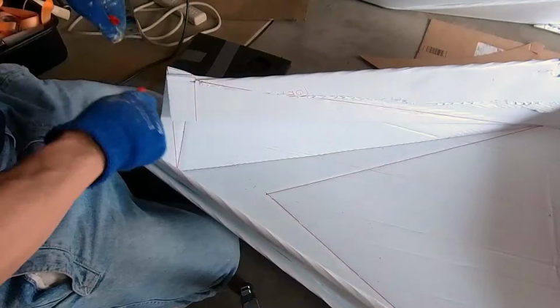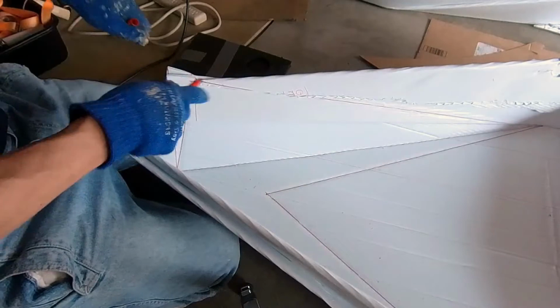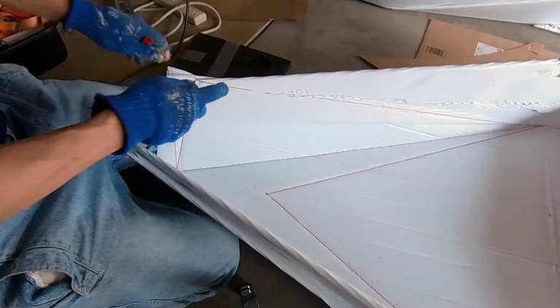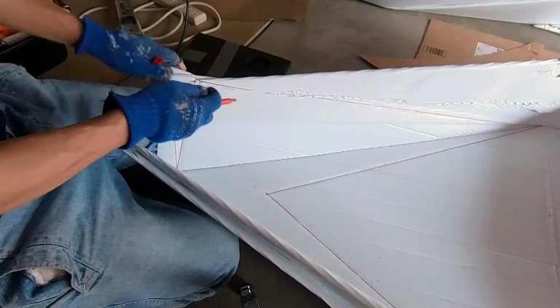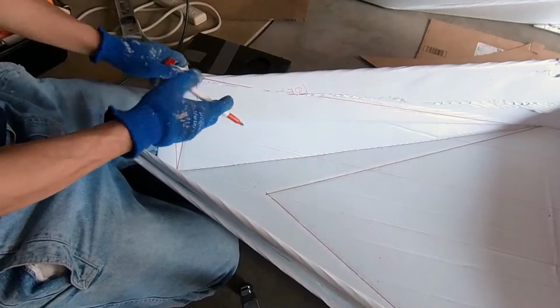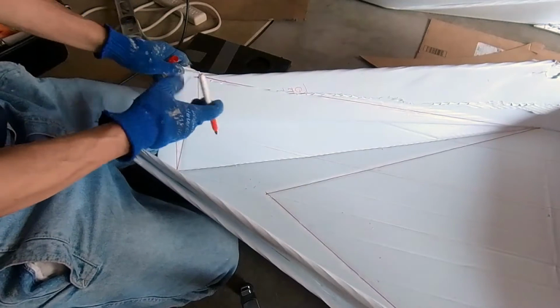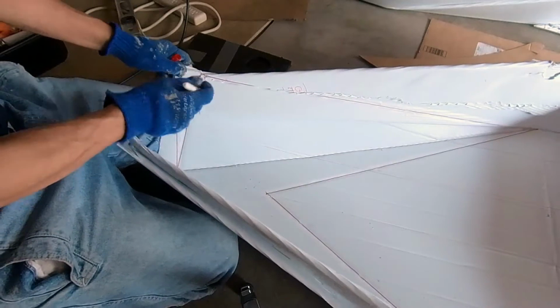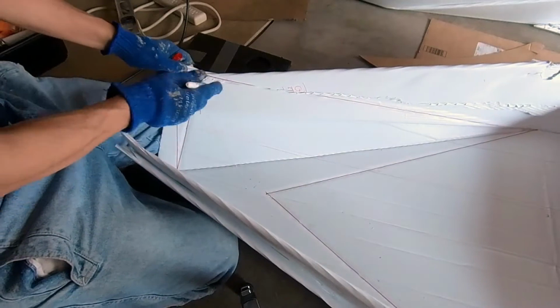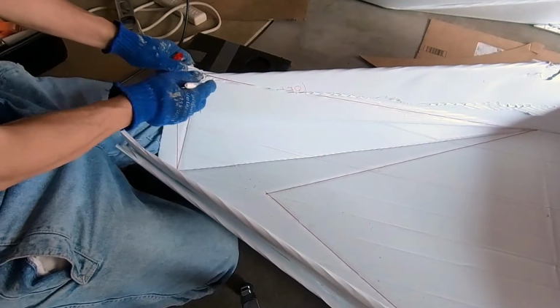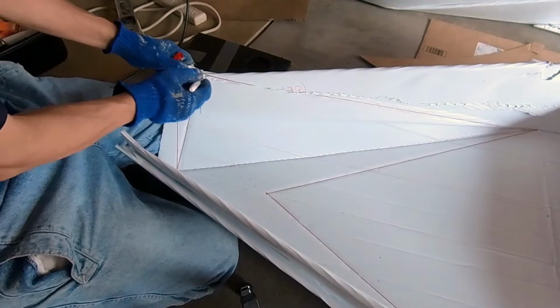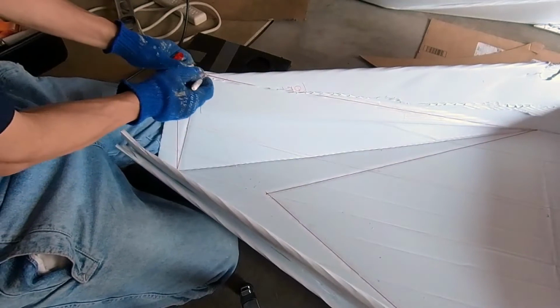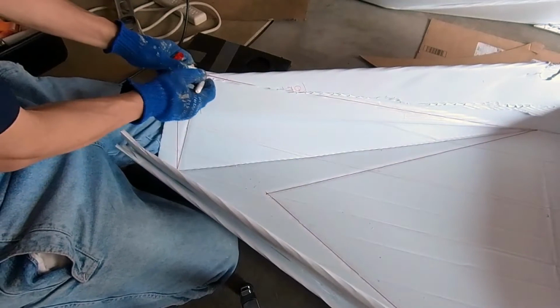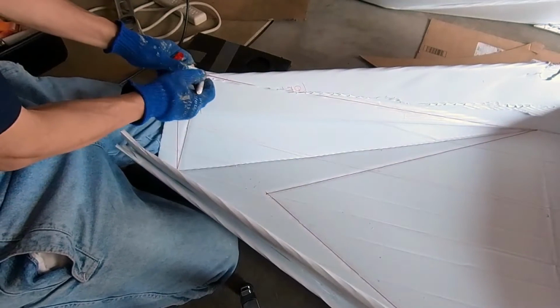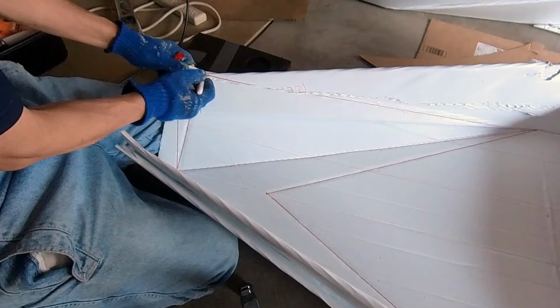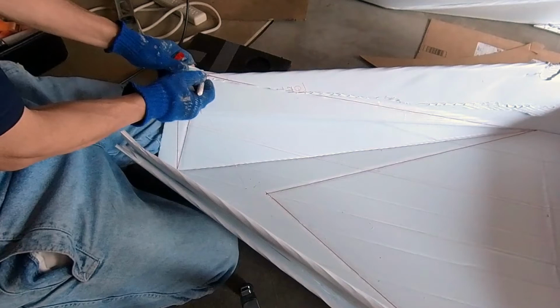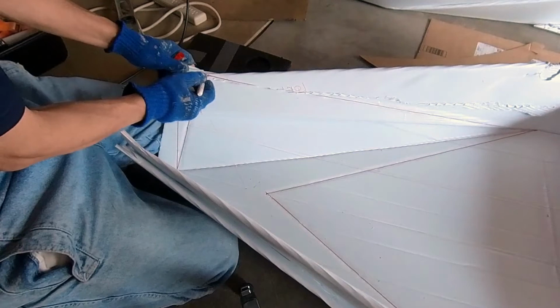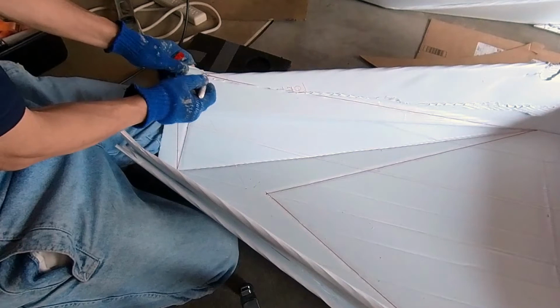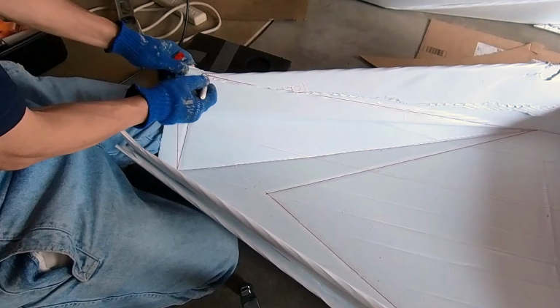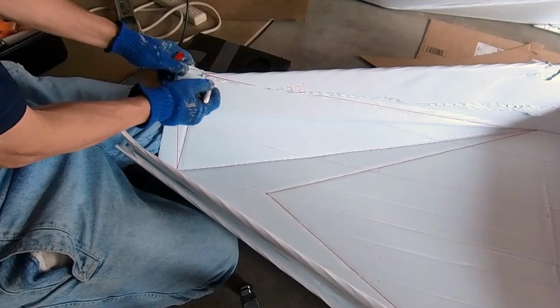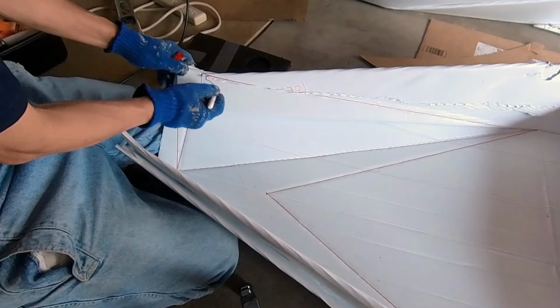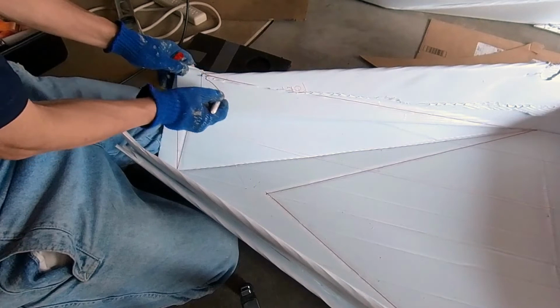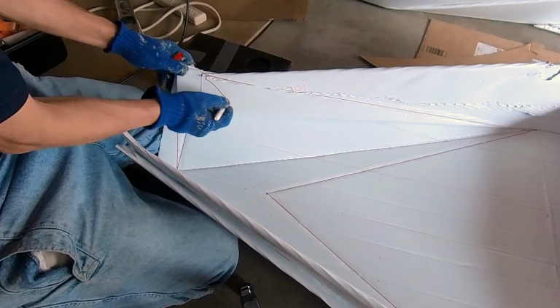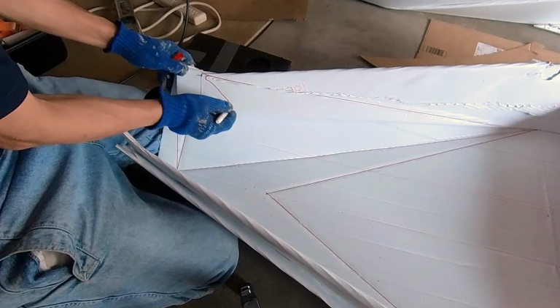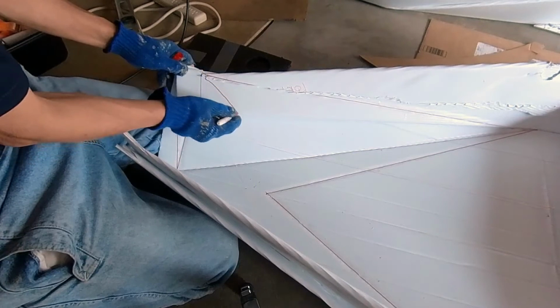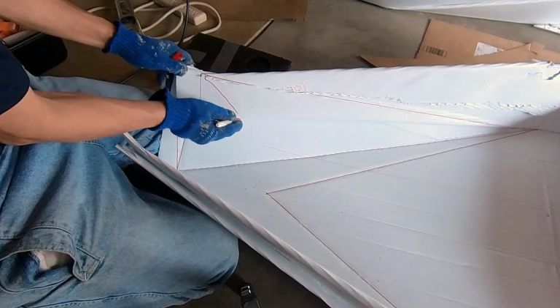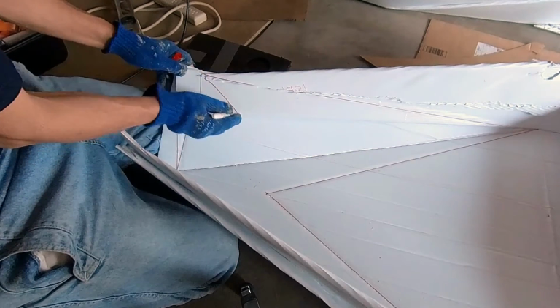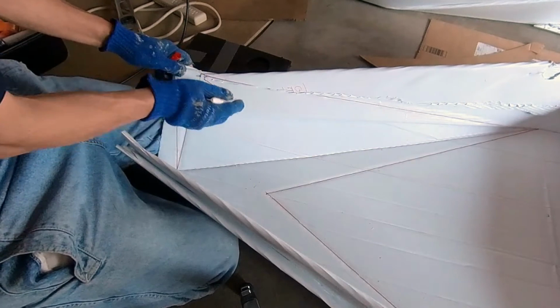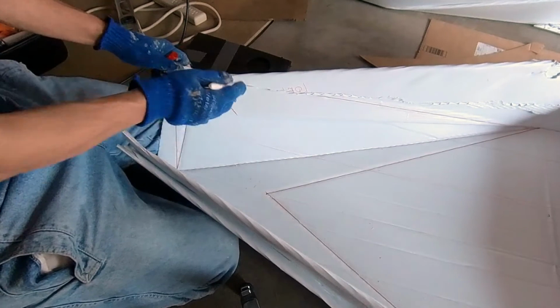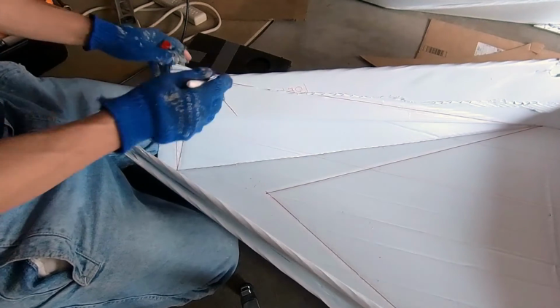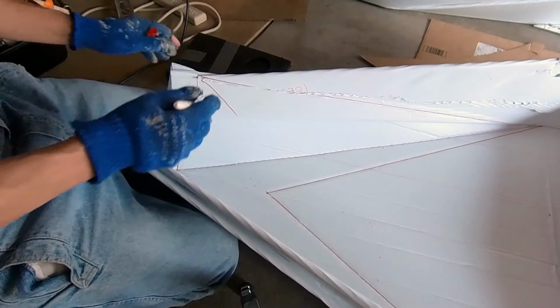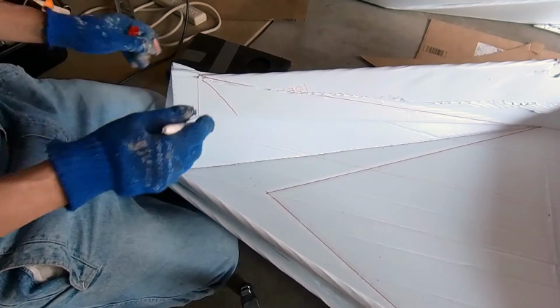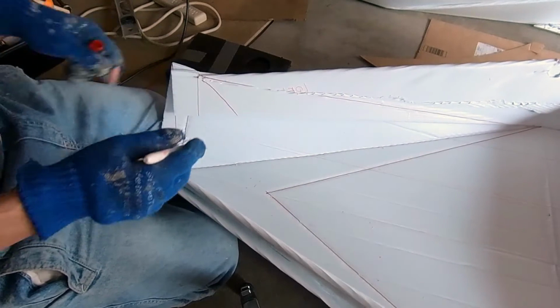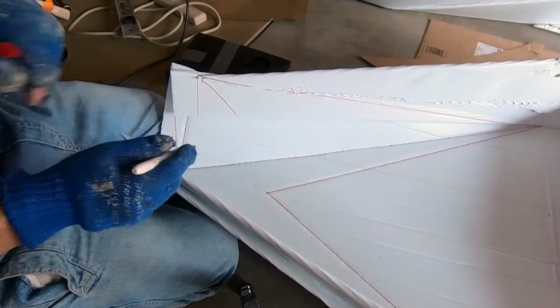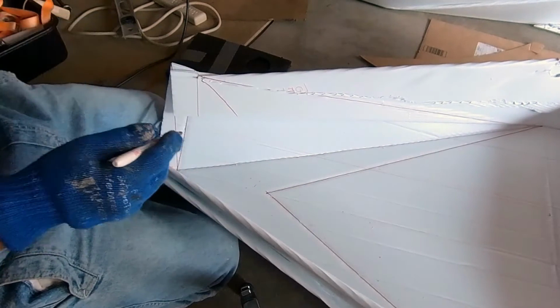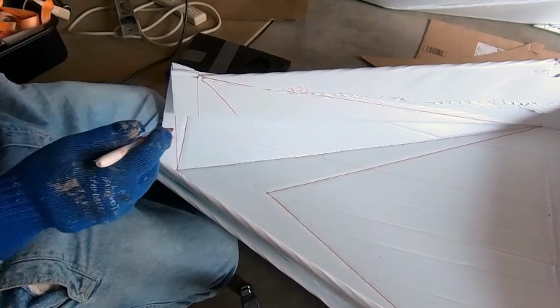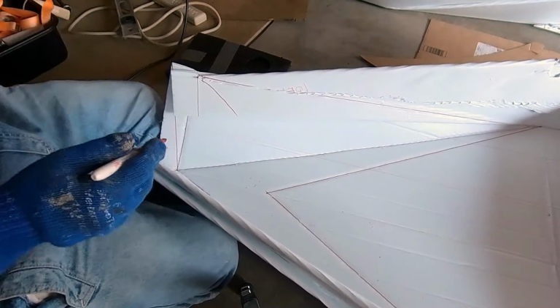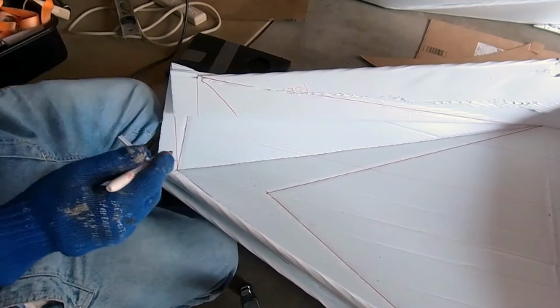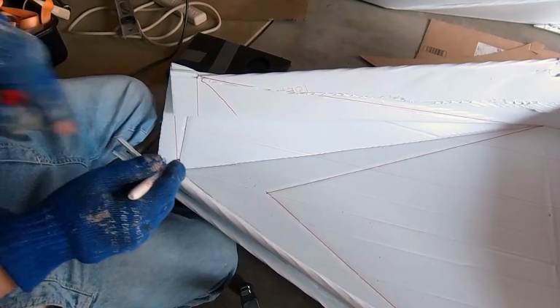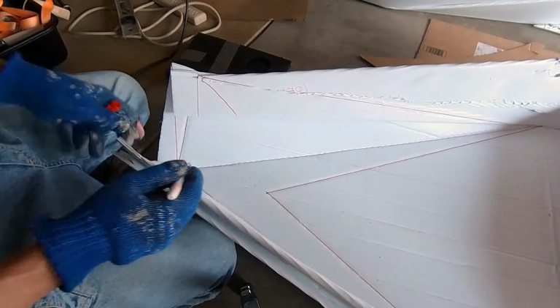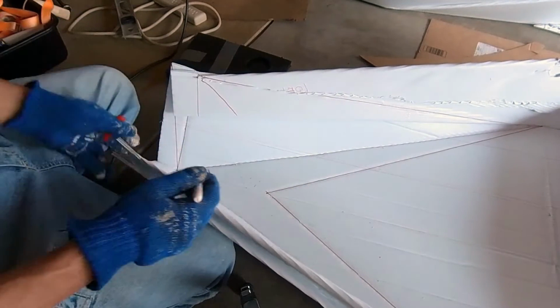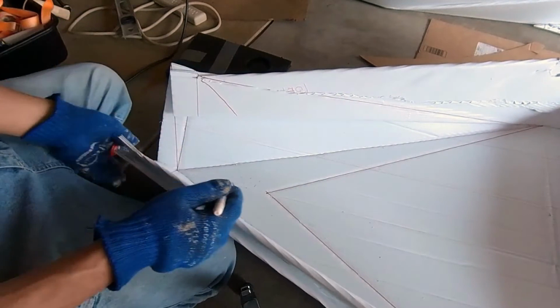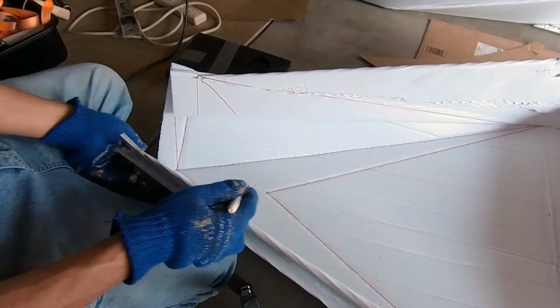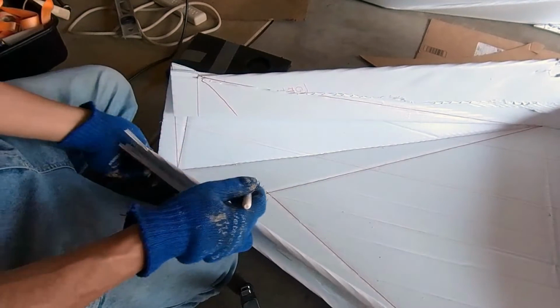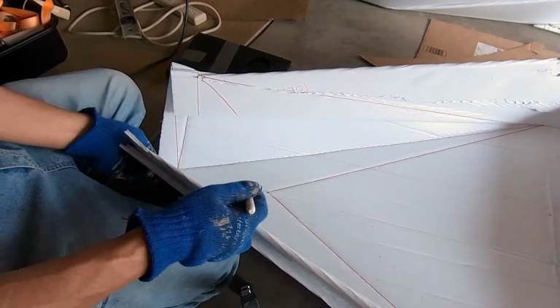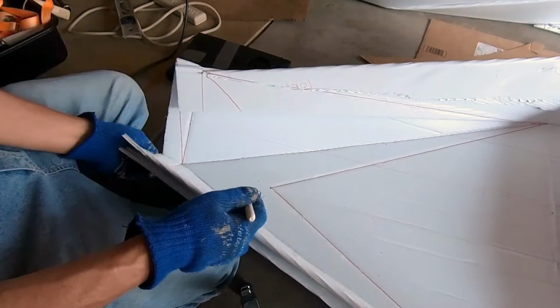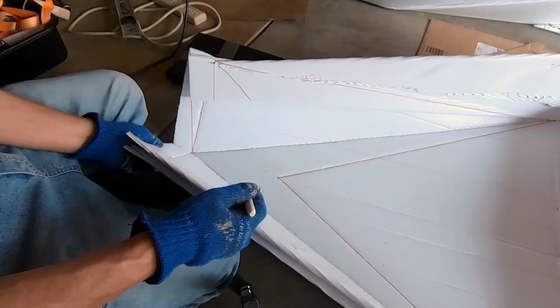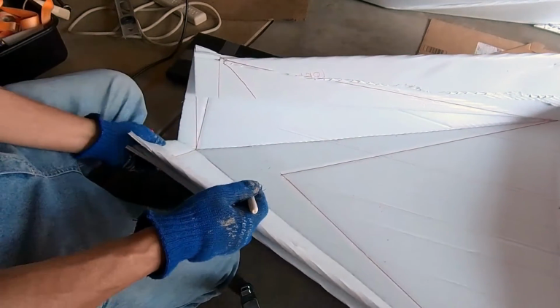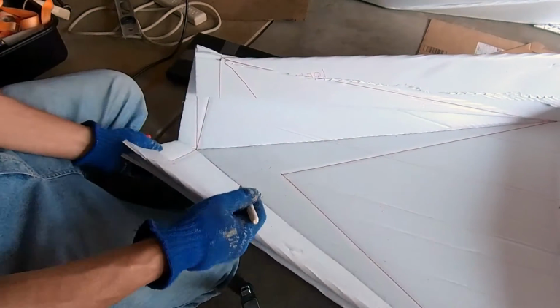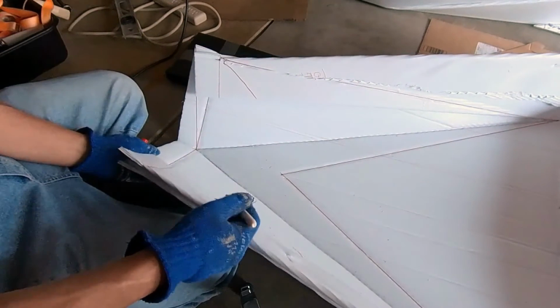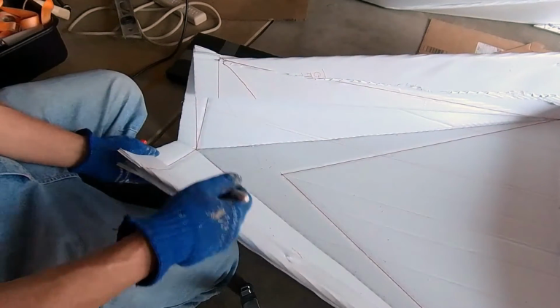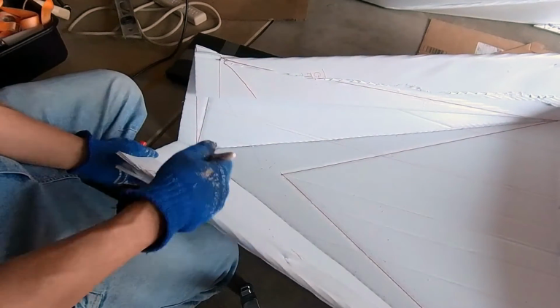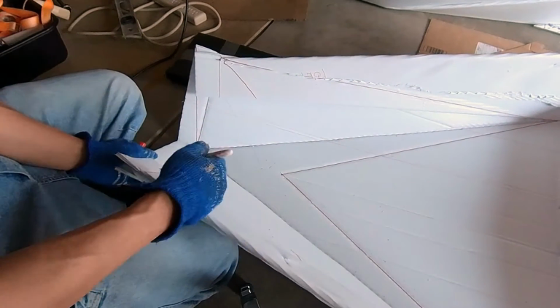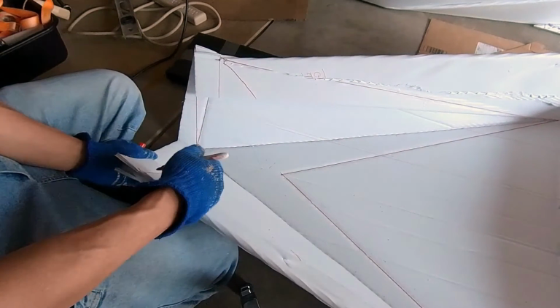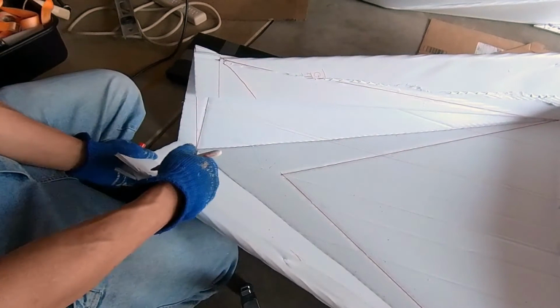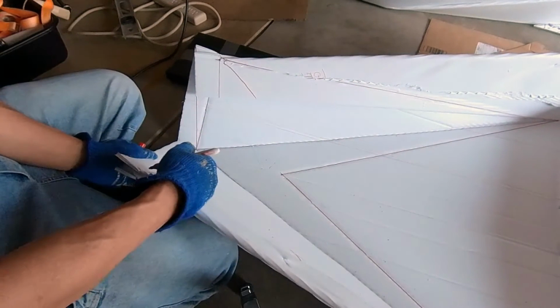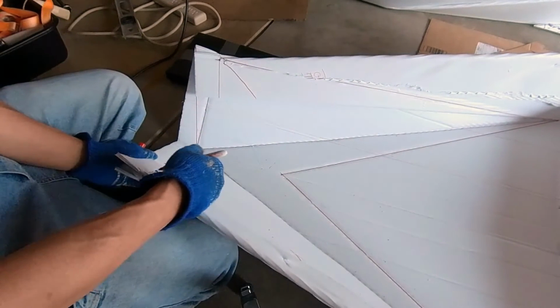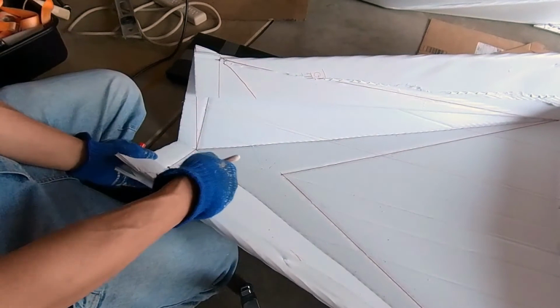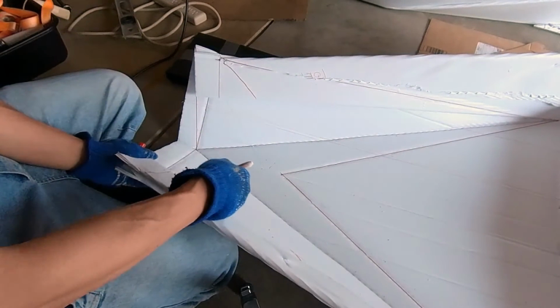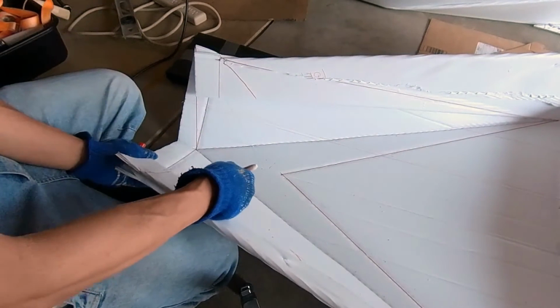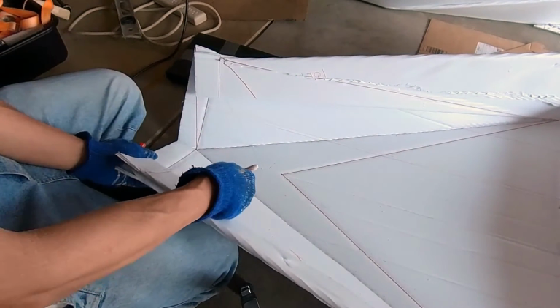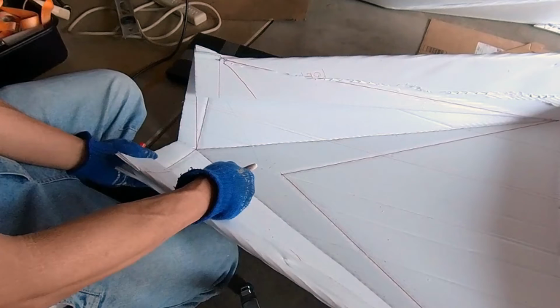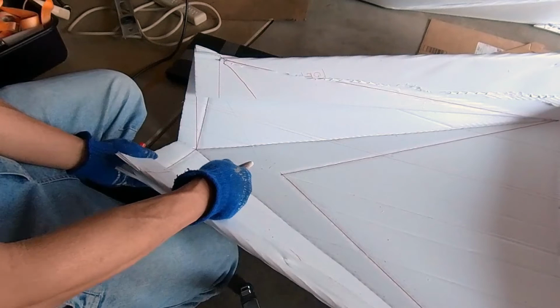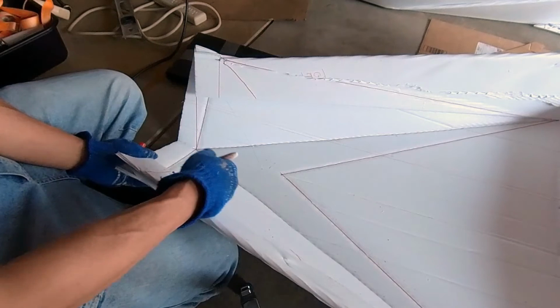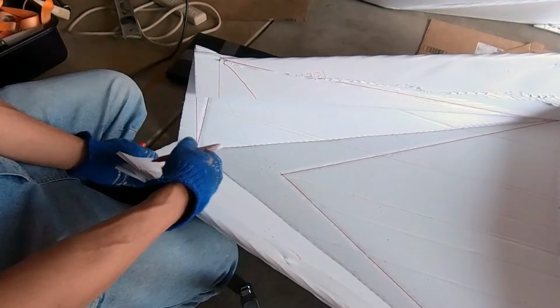Next, I trimmed off the coroplast, as shown here, to clear more surface area for heat fusion.